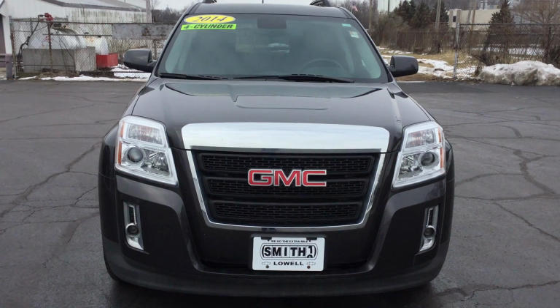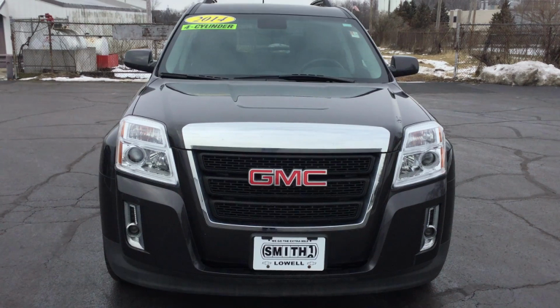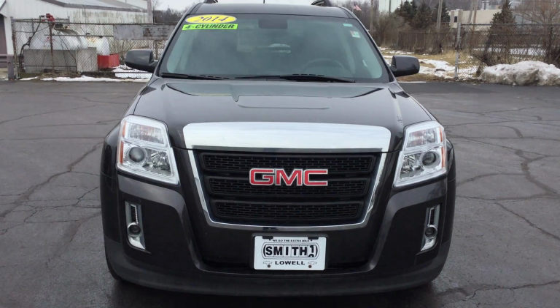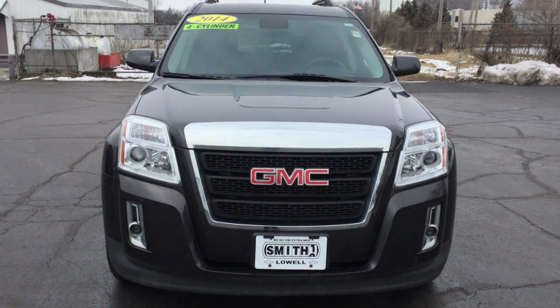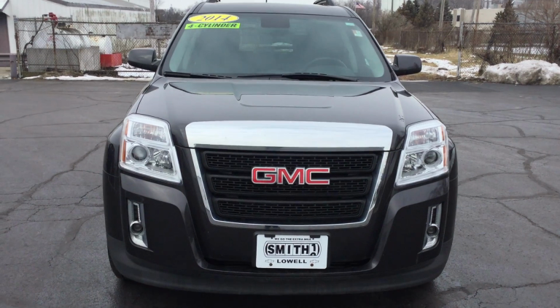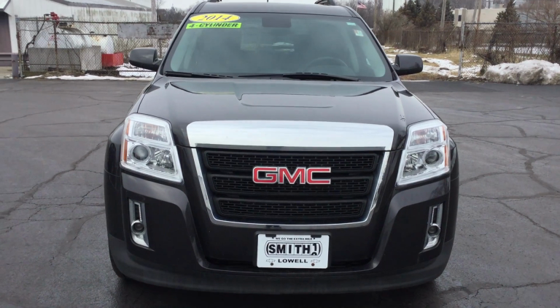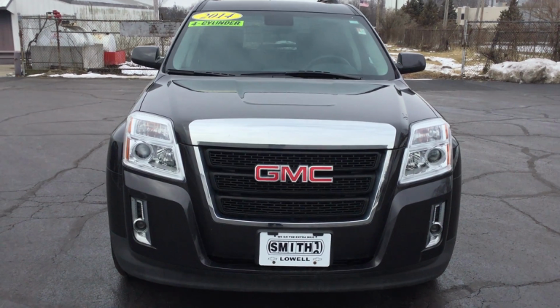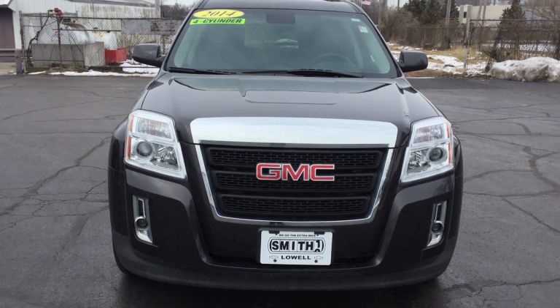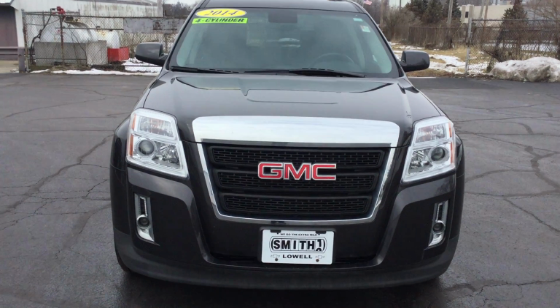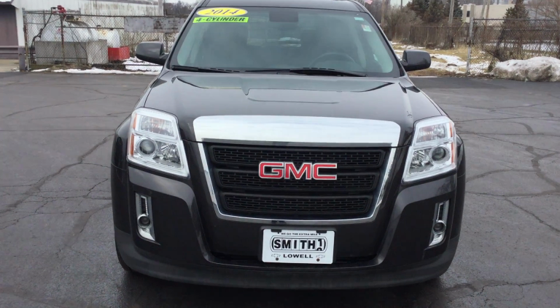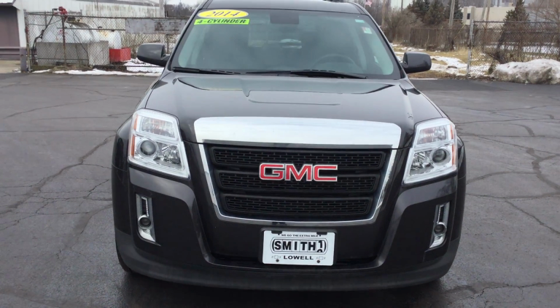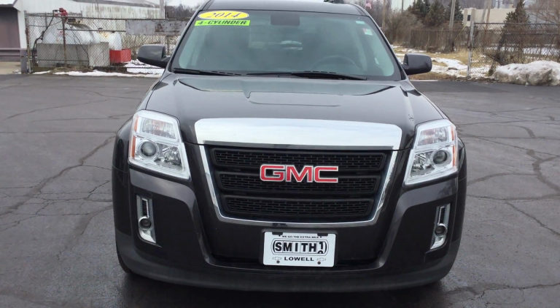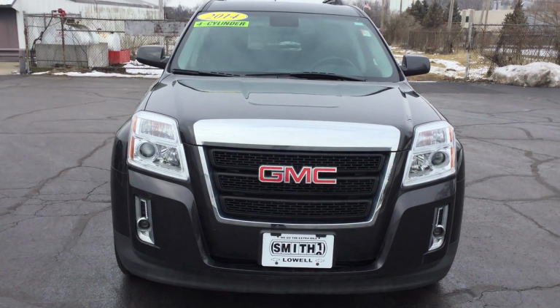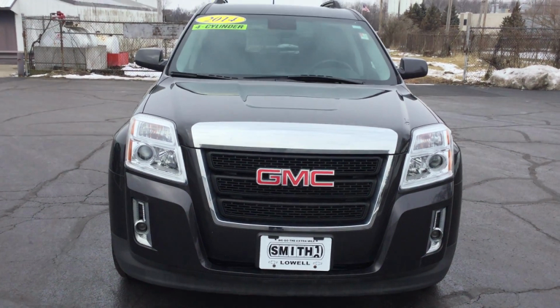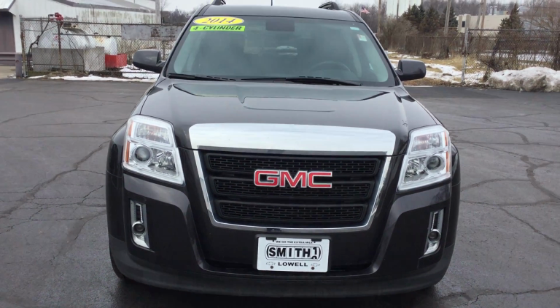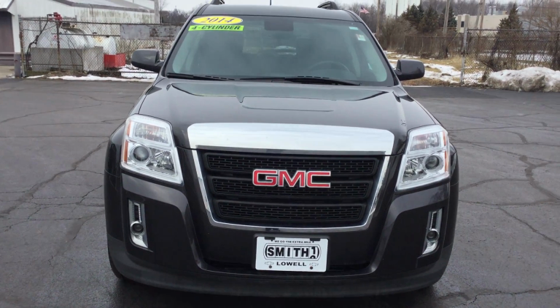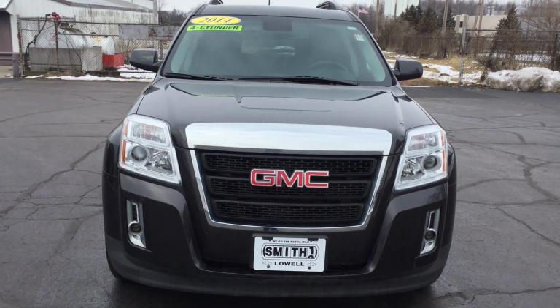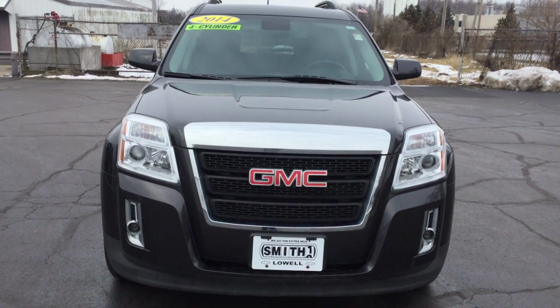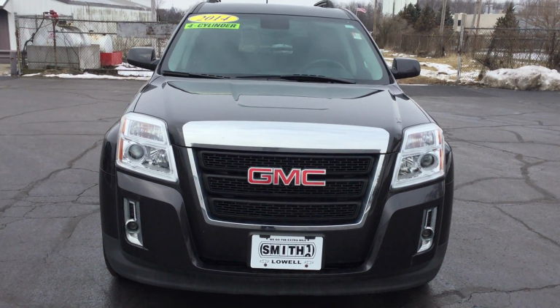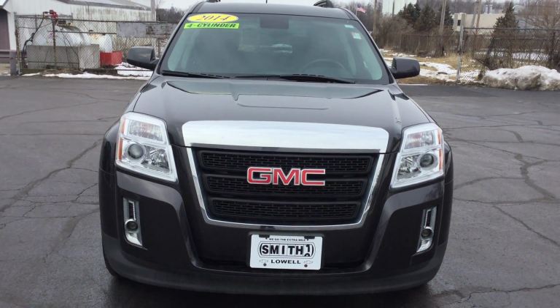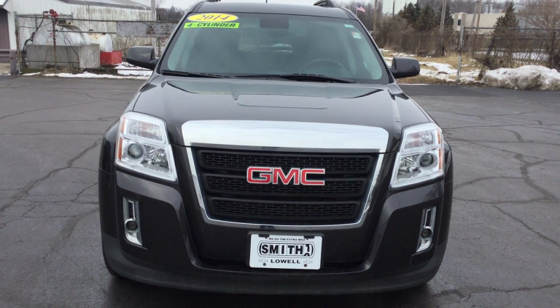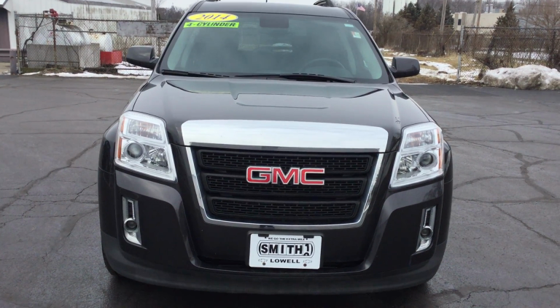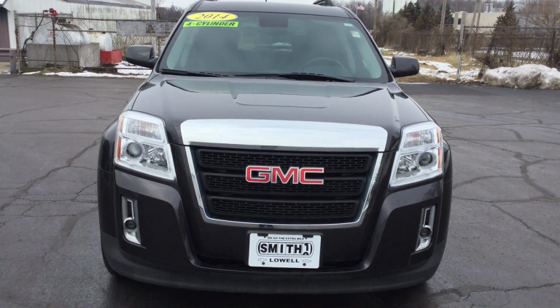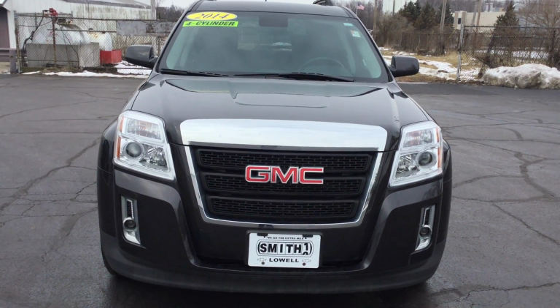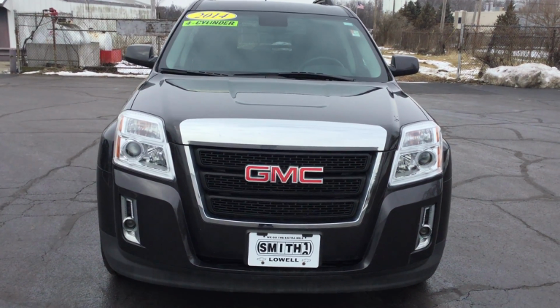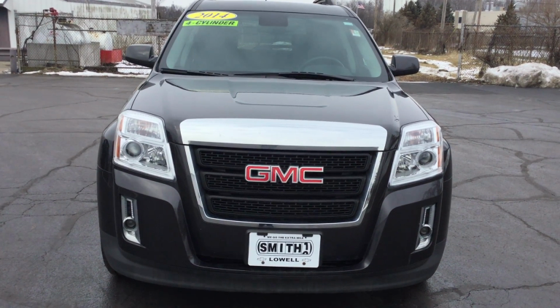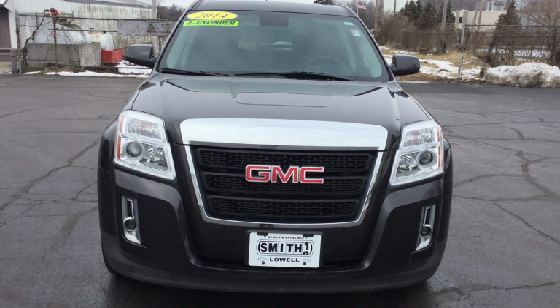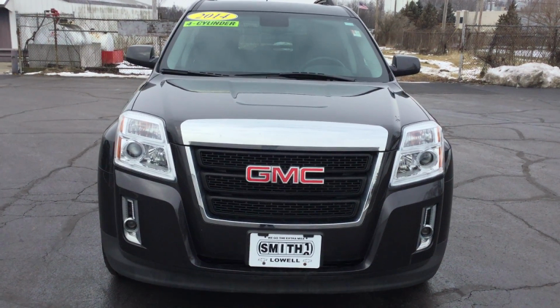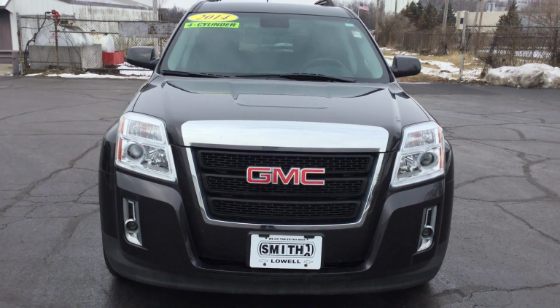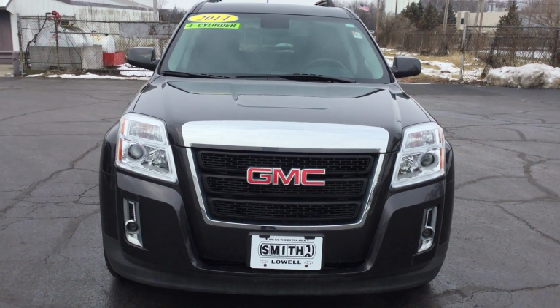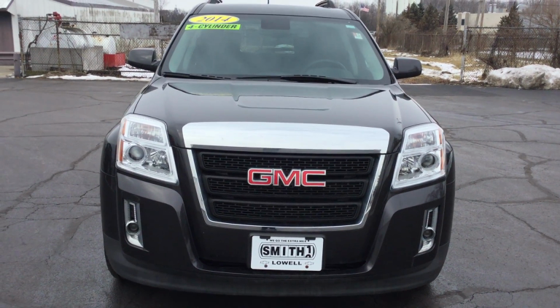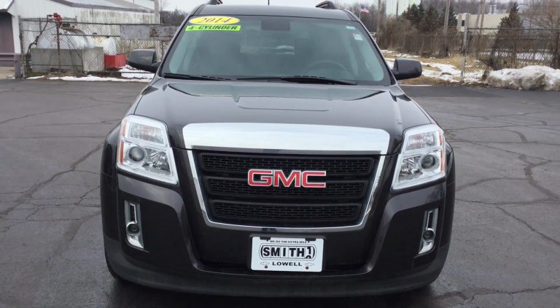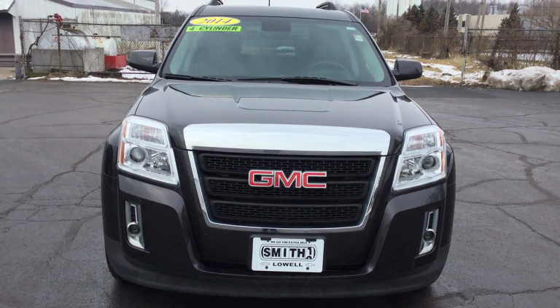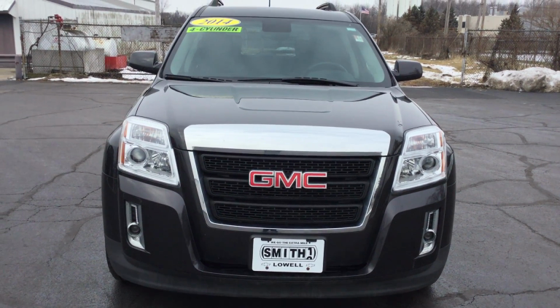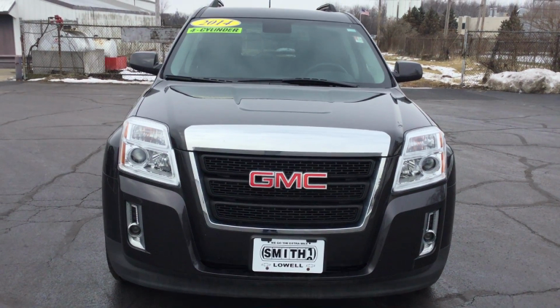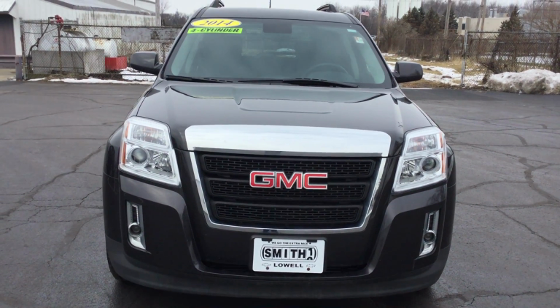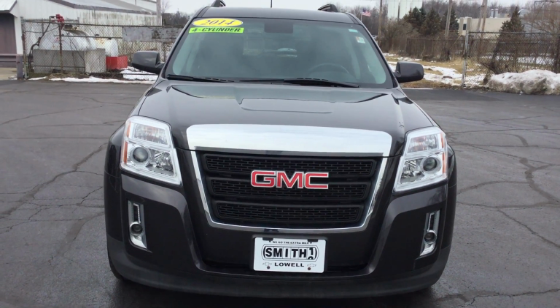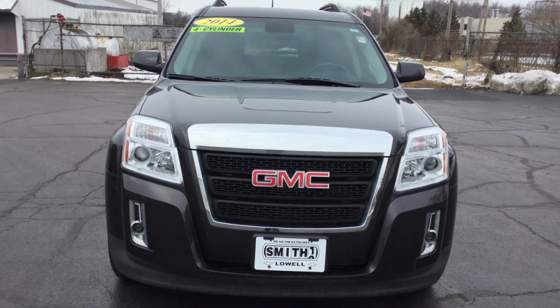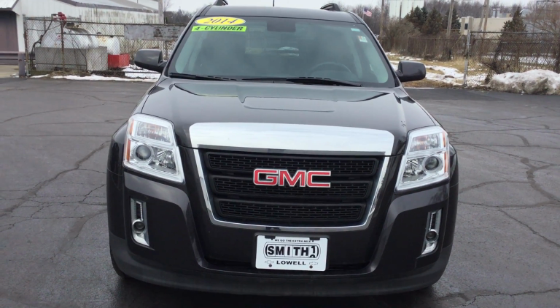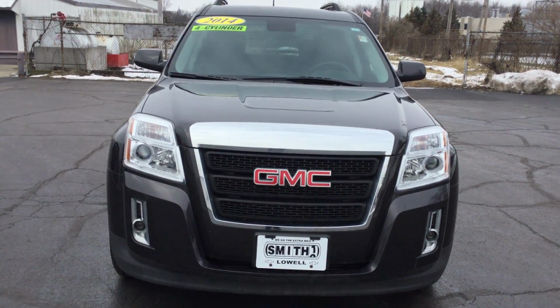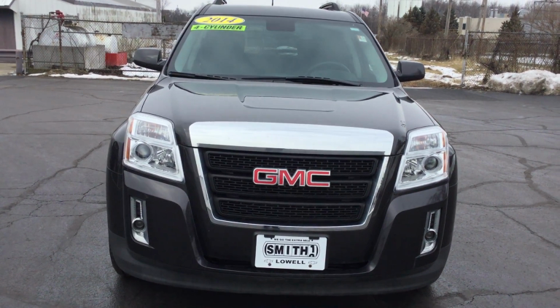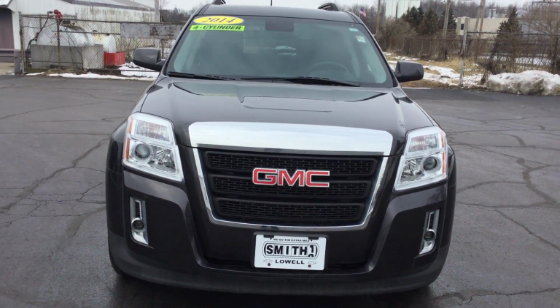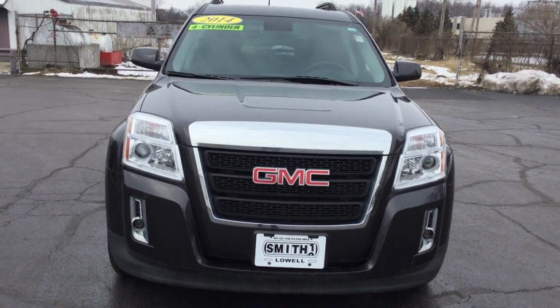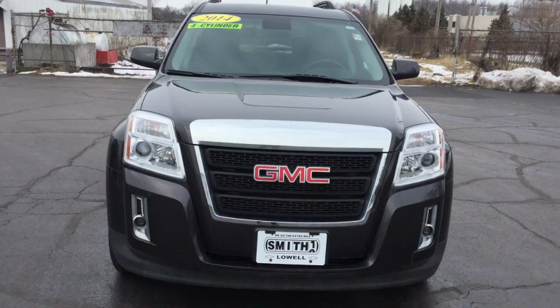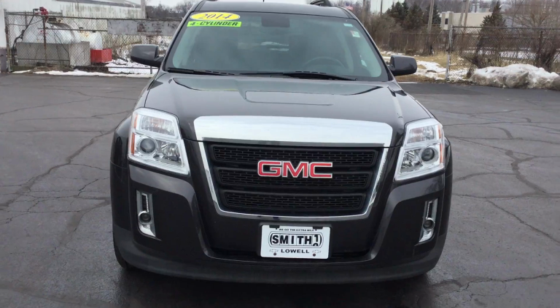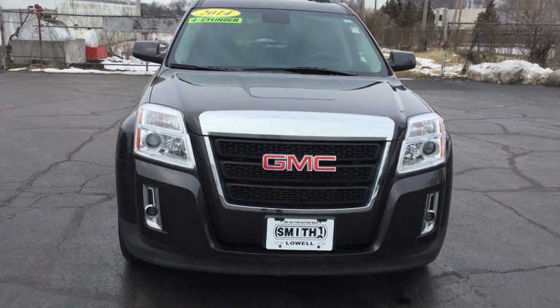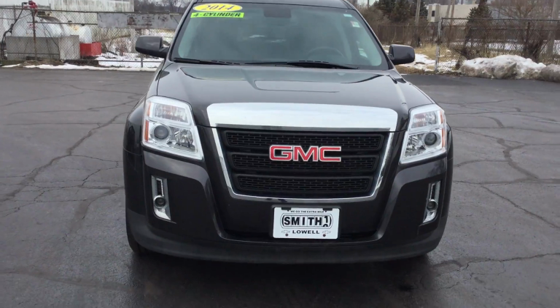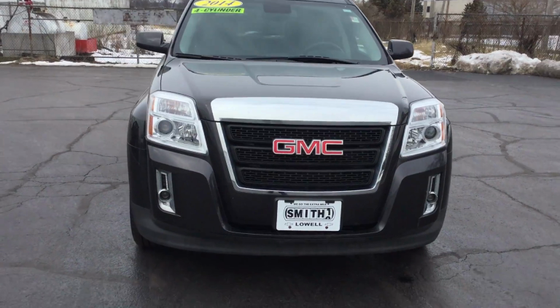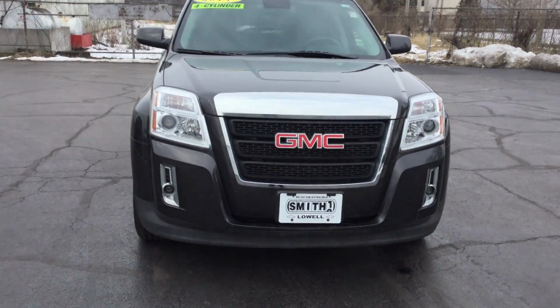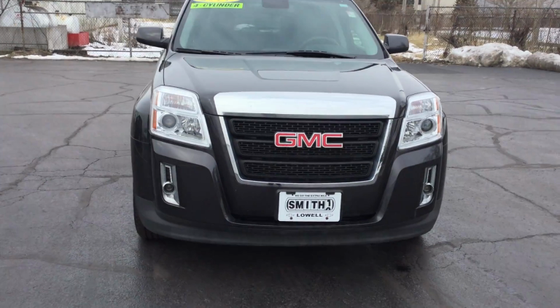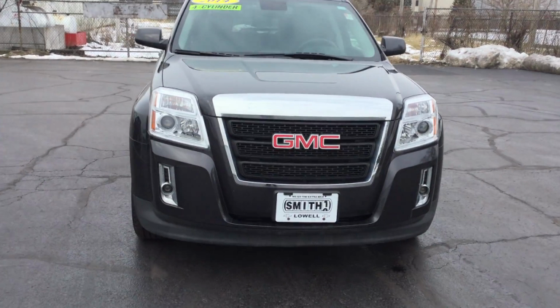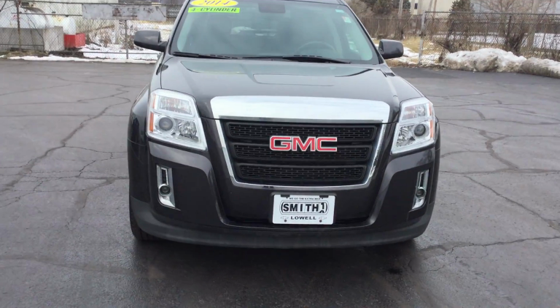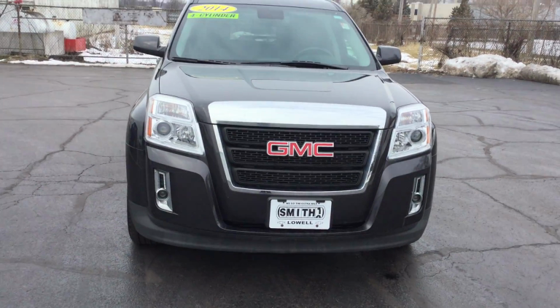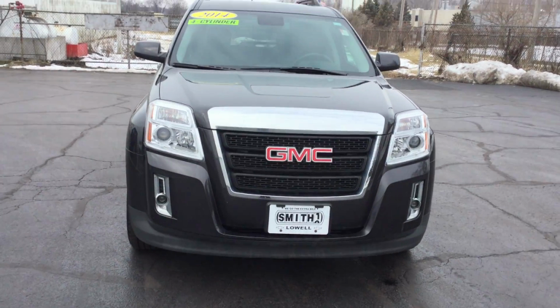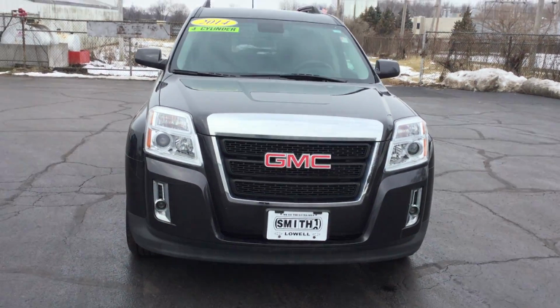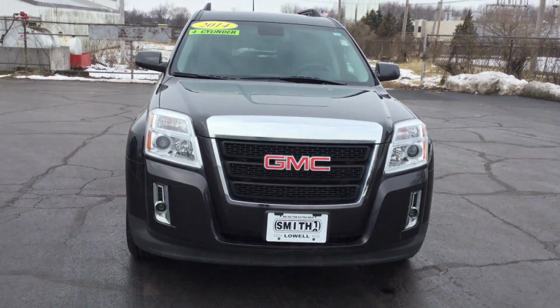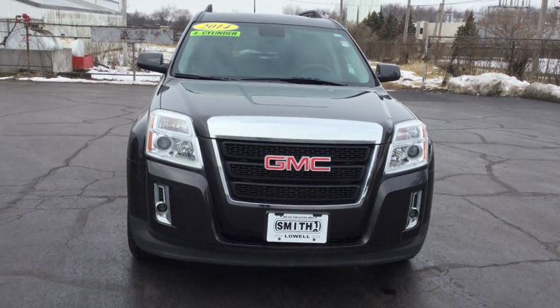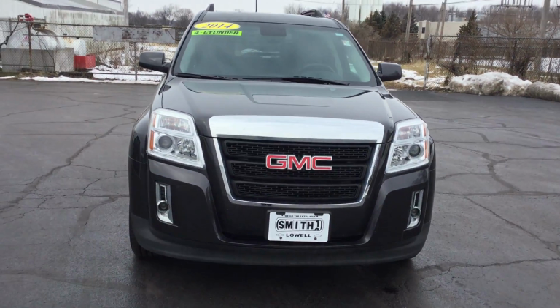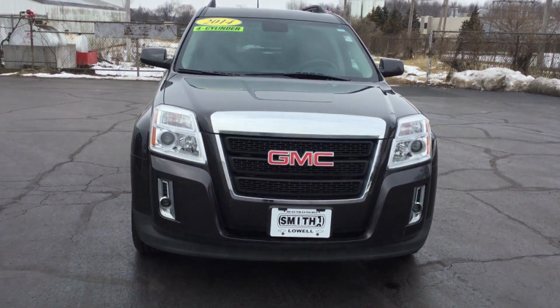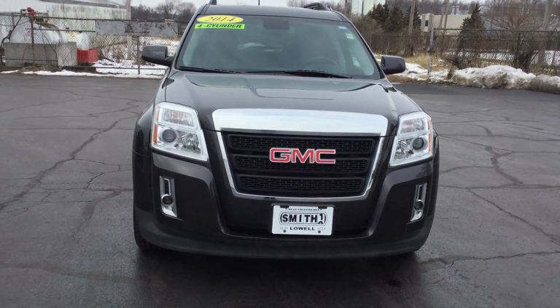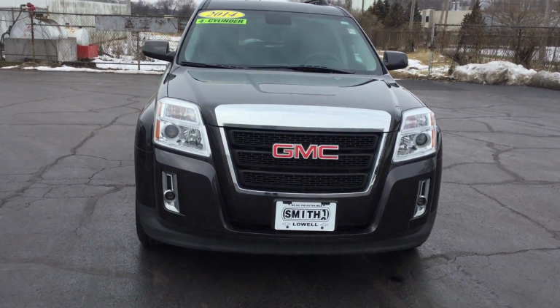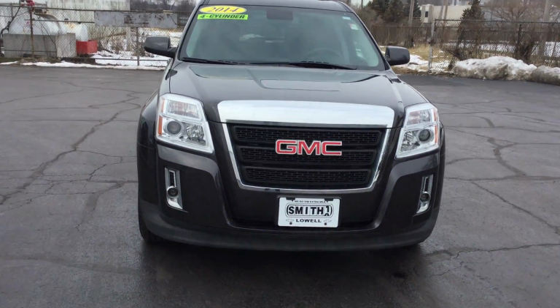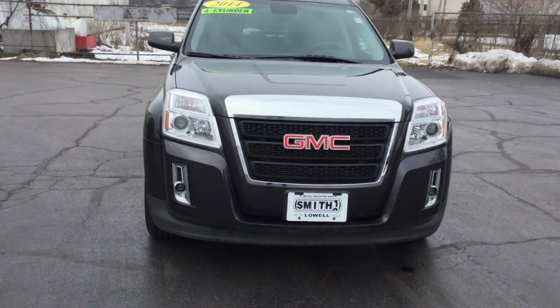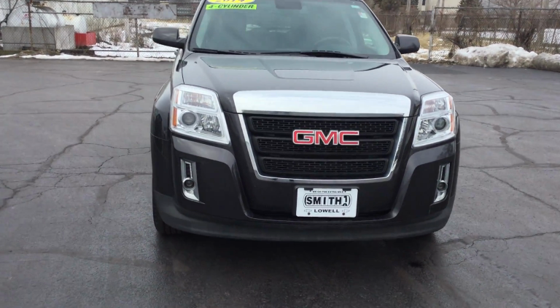Hi, this is Jennifer with Smith Chevy in Little Indiana, and I'm here to show you our 2014 pre-owned GMC Terrain SLE.